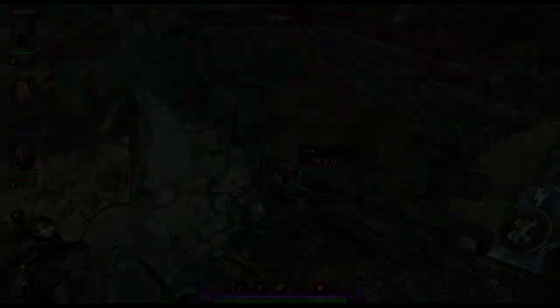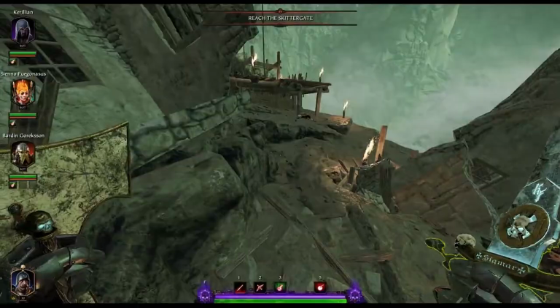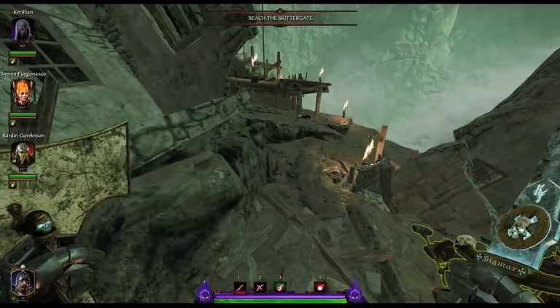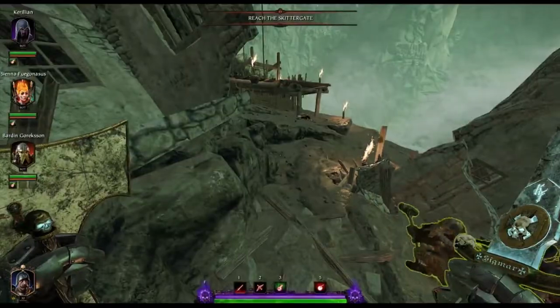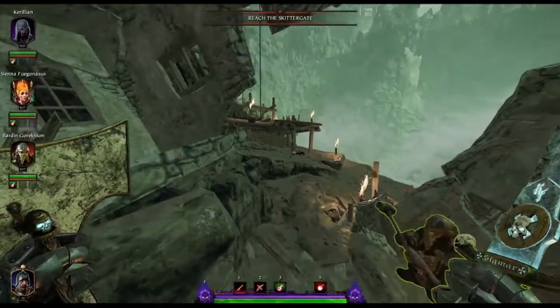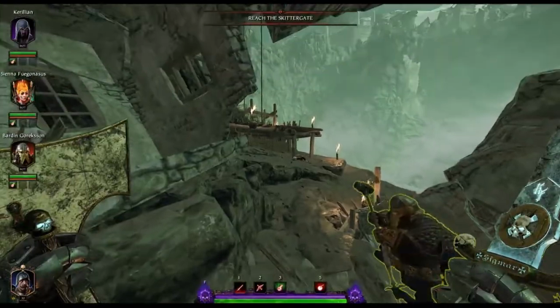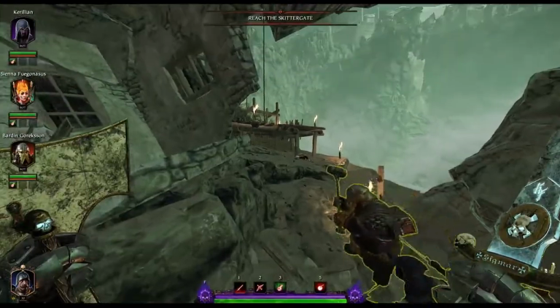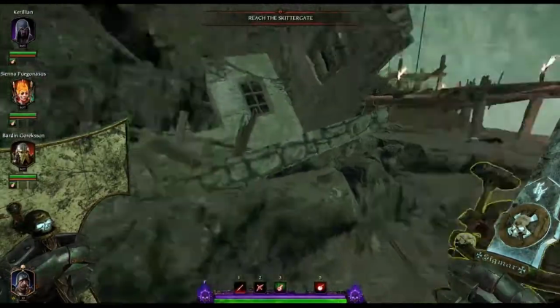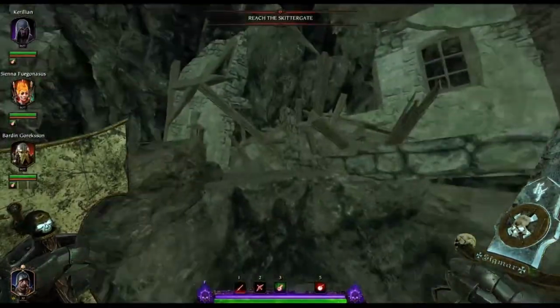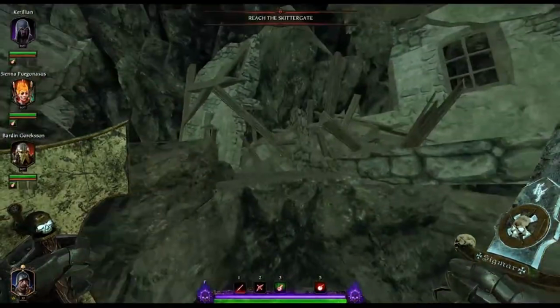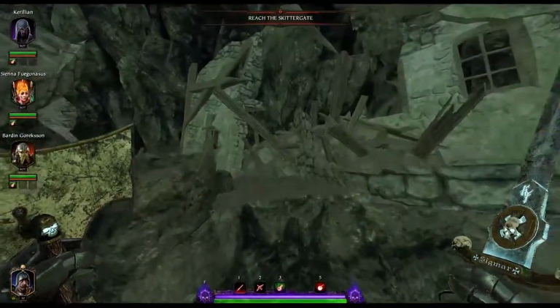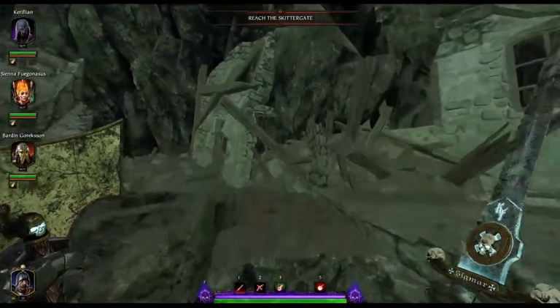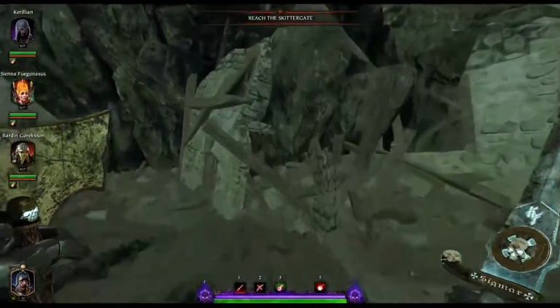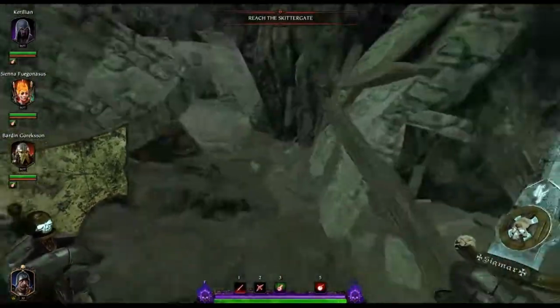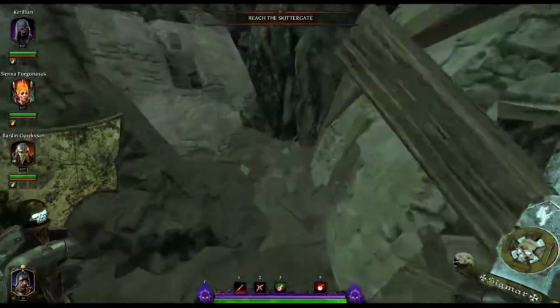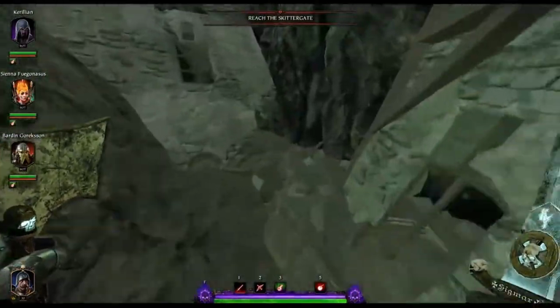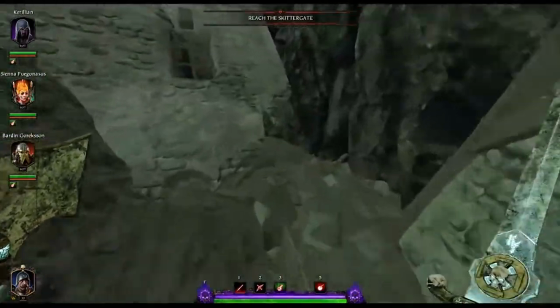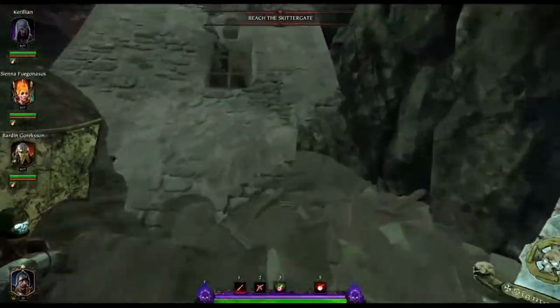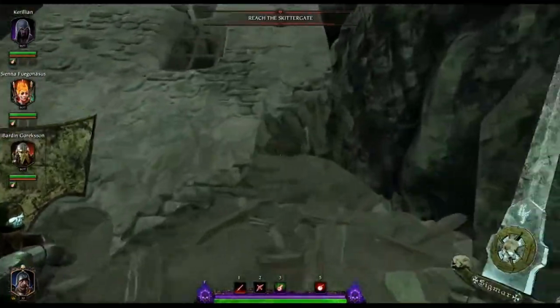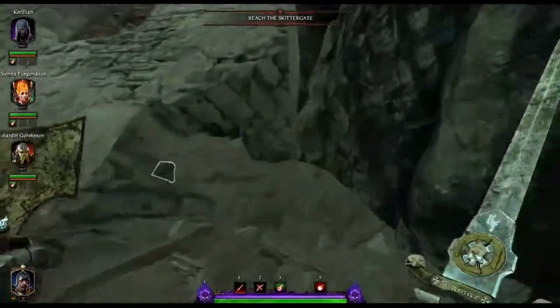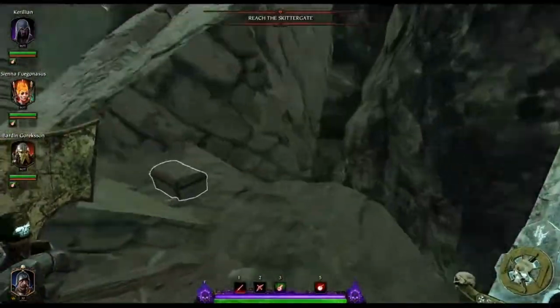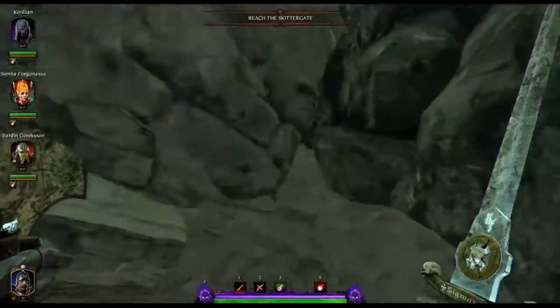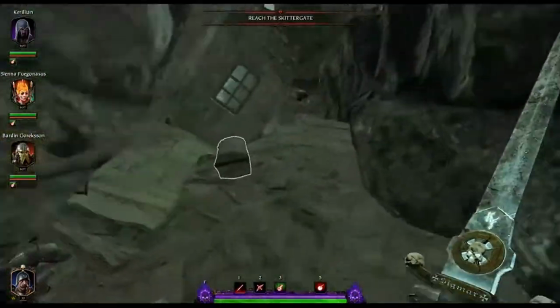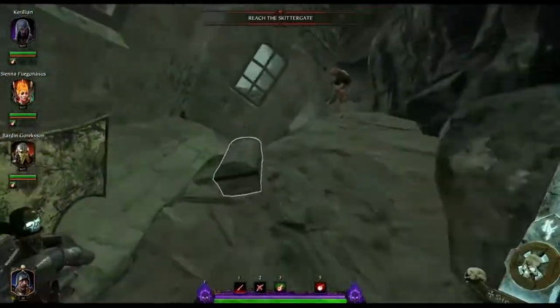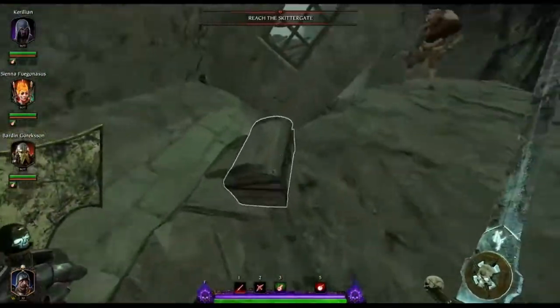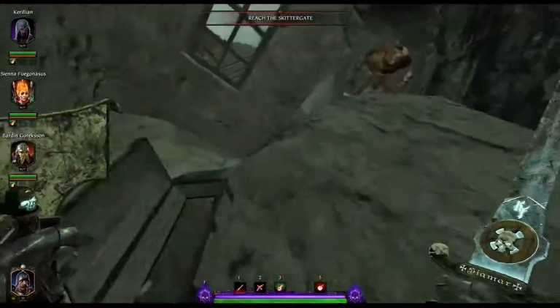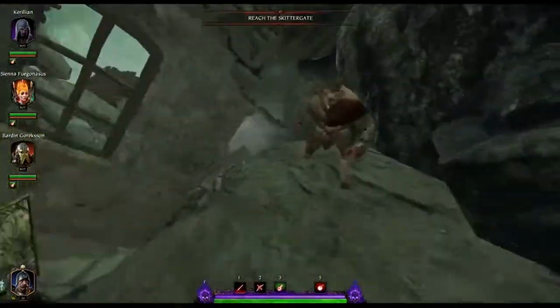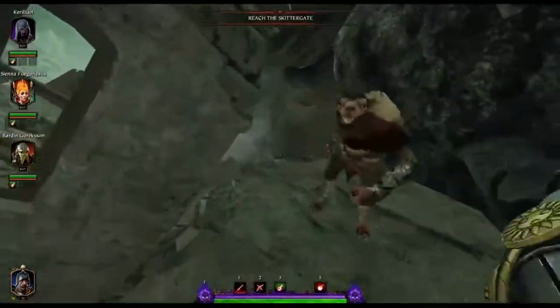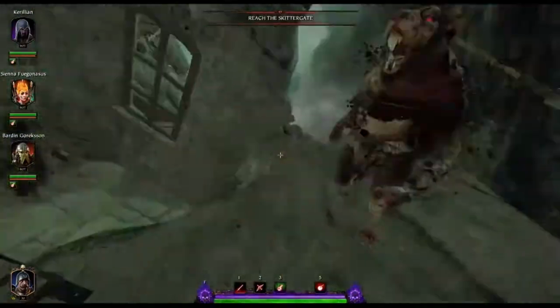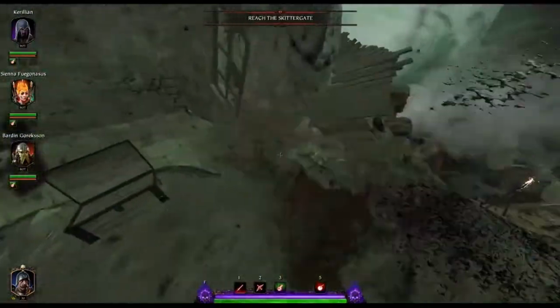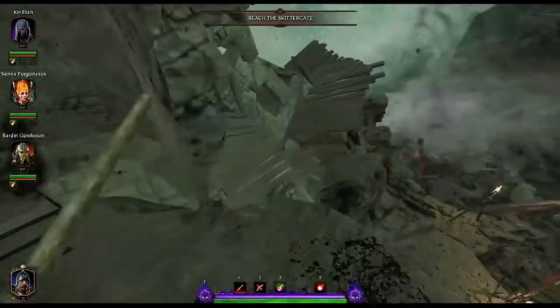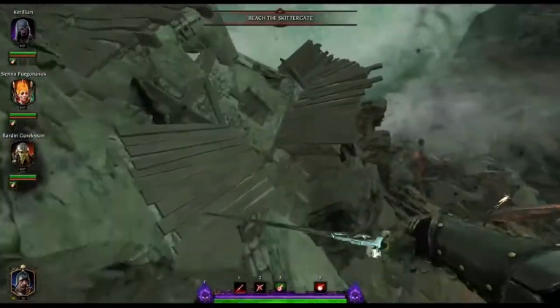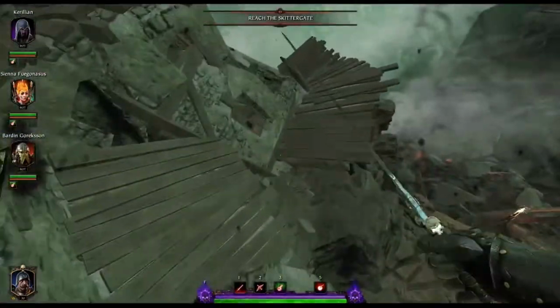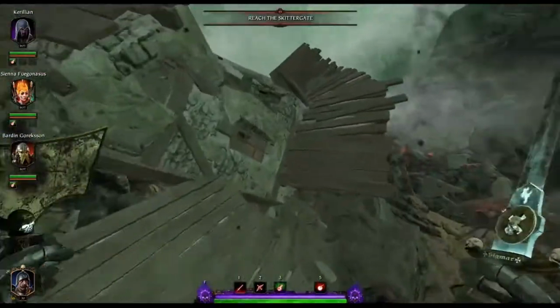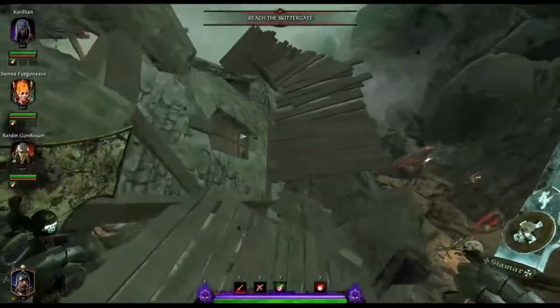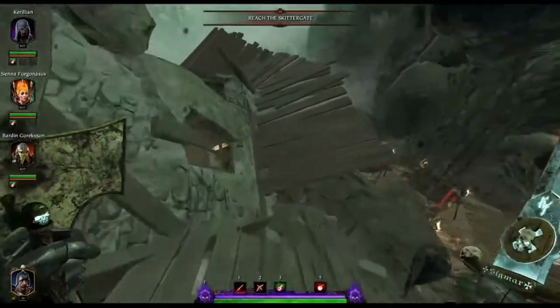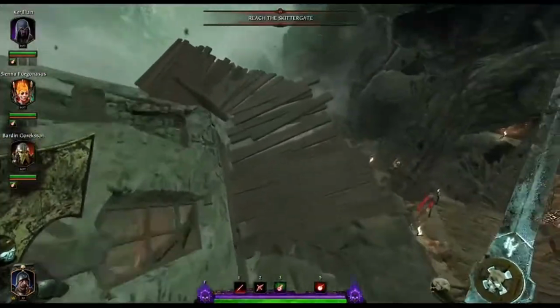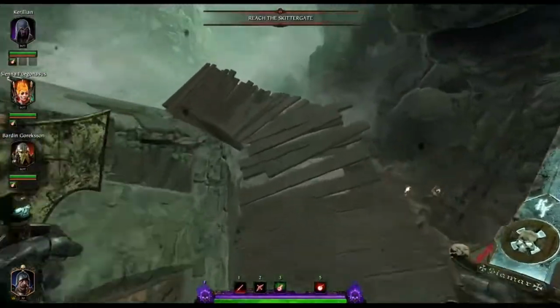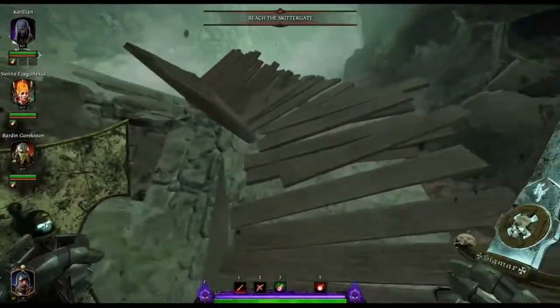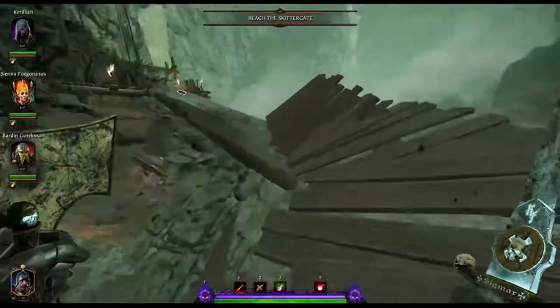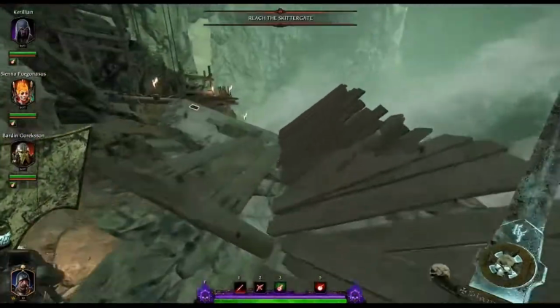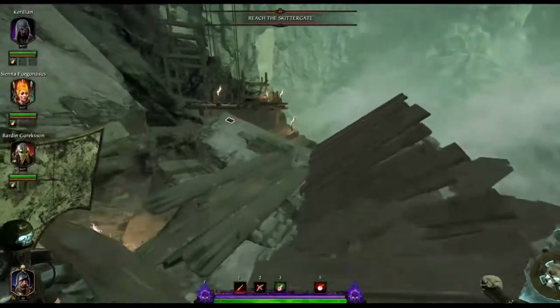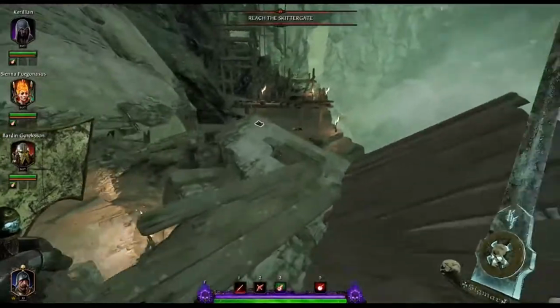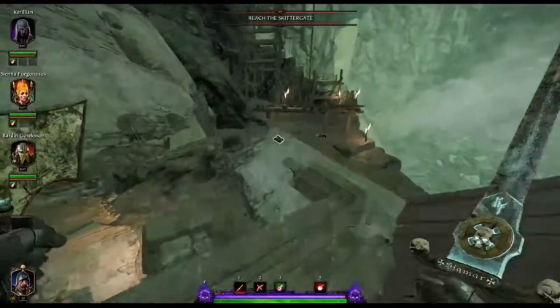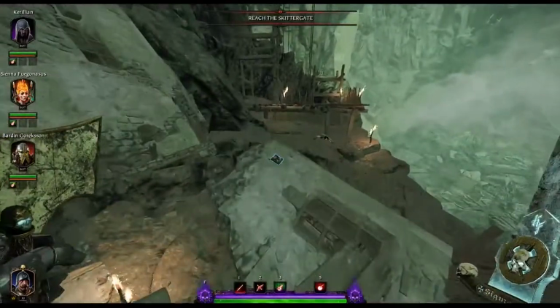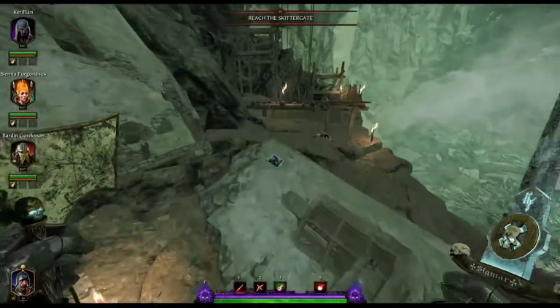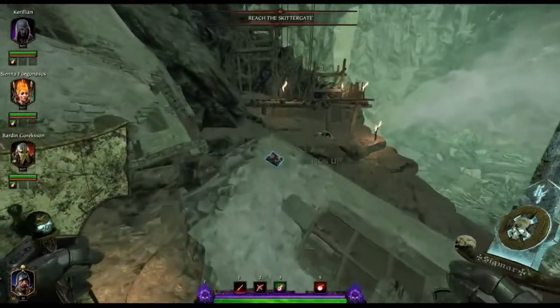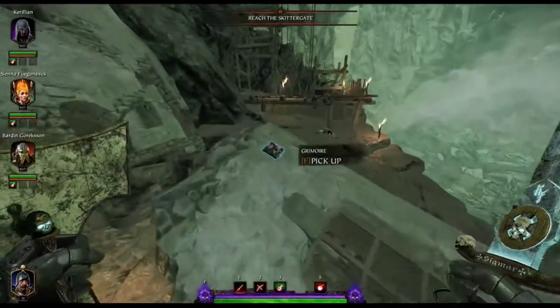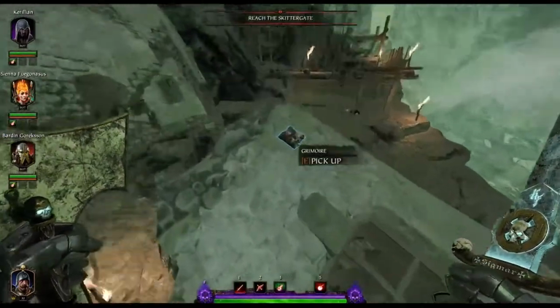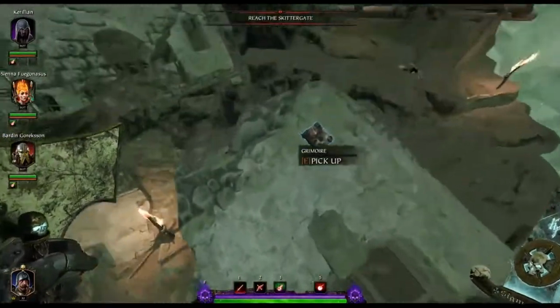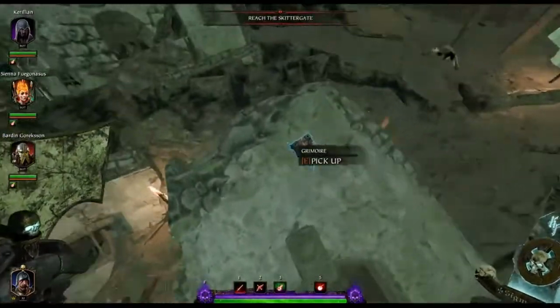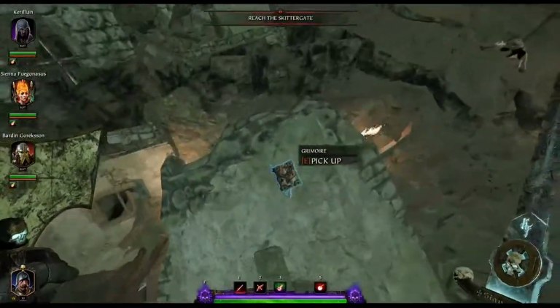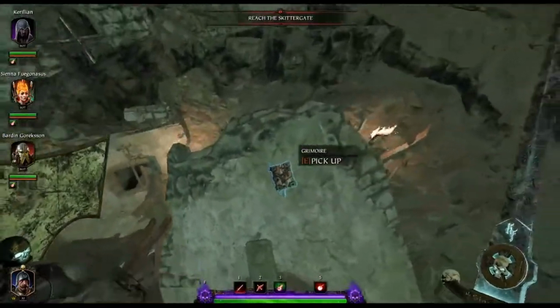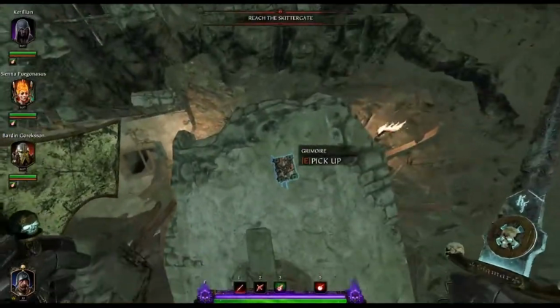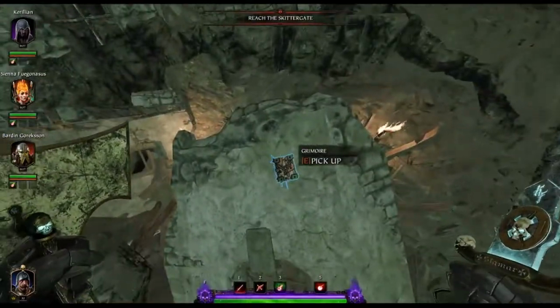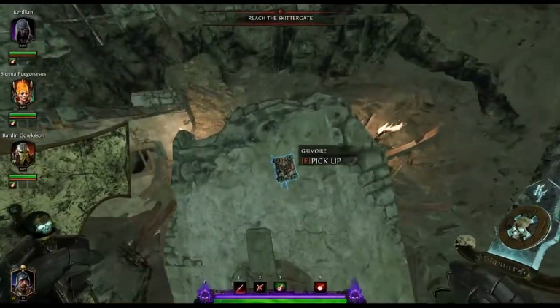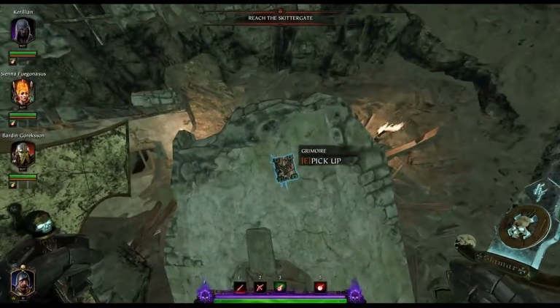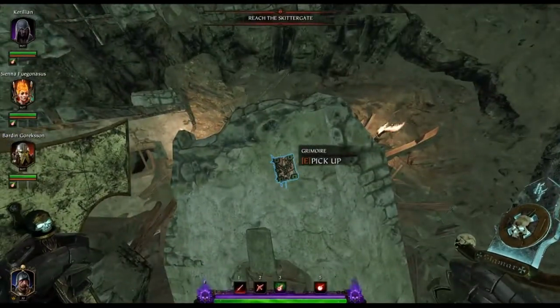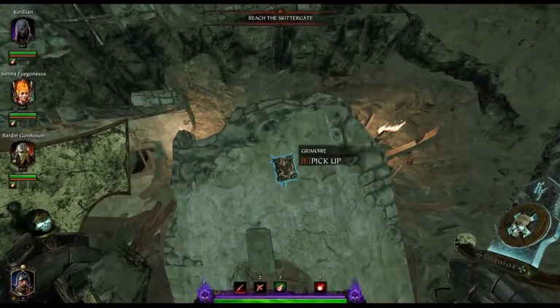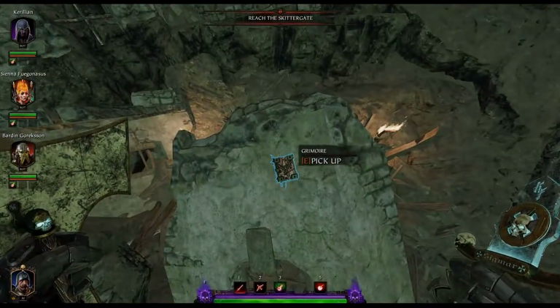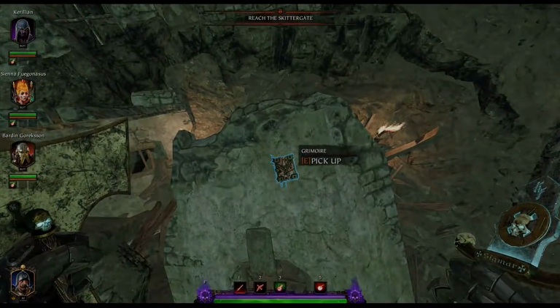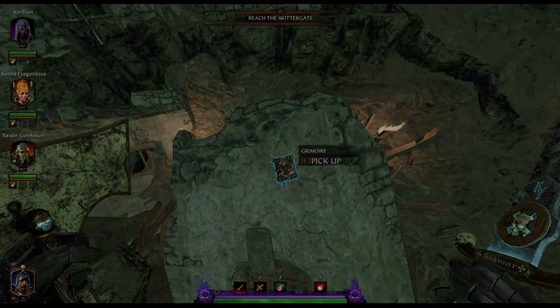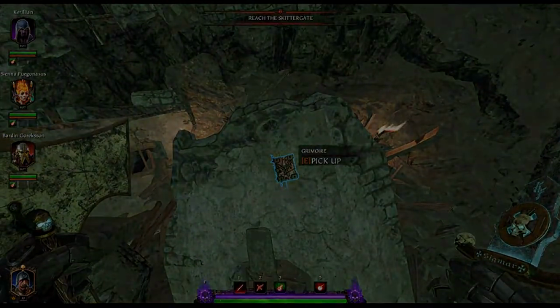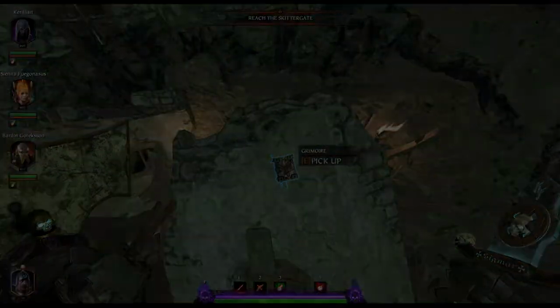Our first grim is right after the elevator to your right, around through this rubble, right on top of this house. It can also be grabbed from down below.